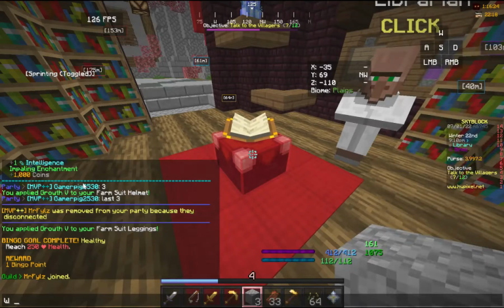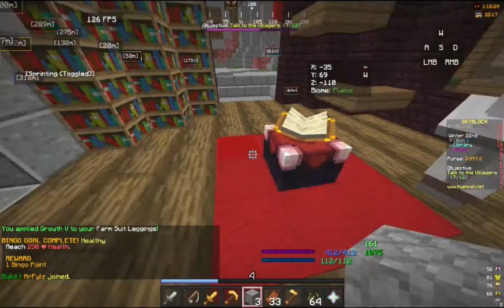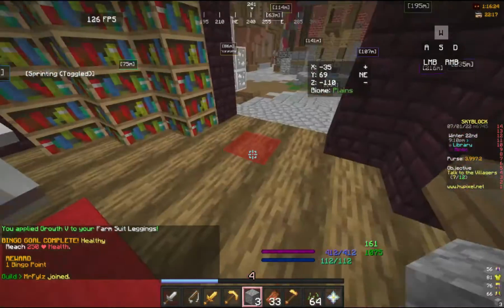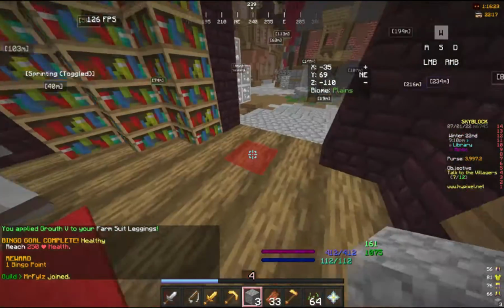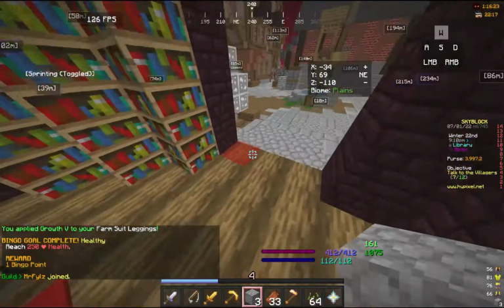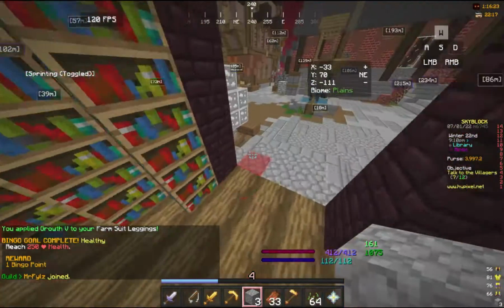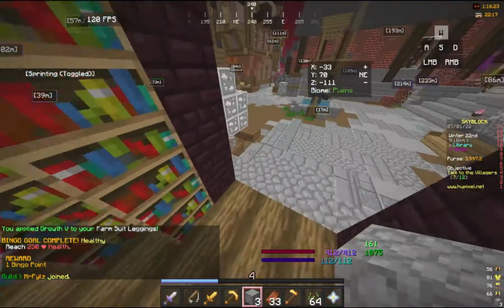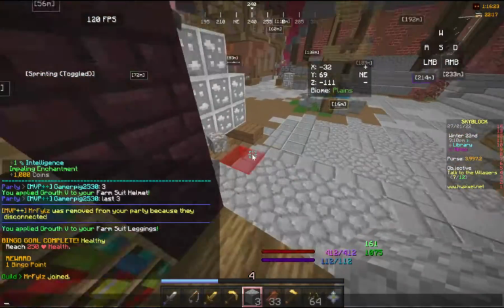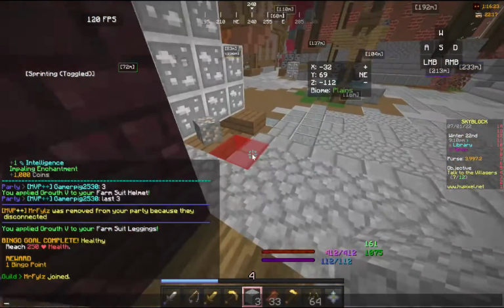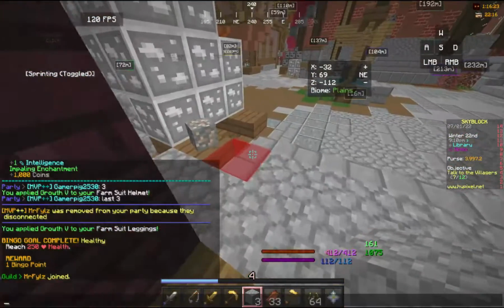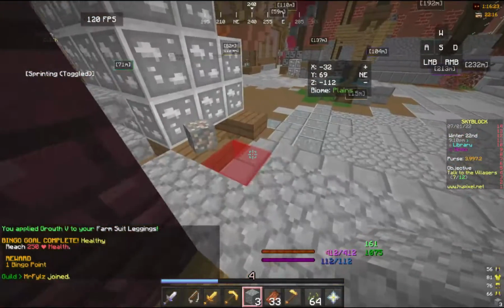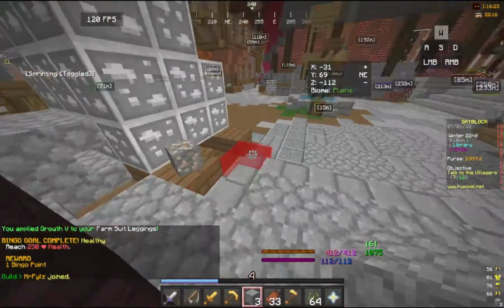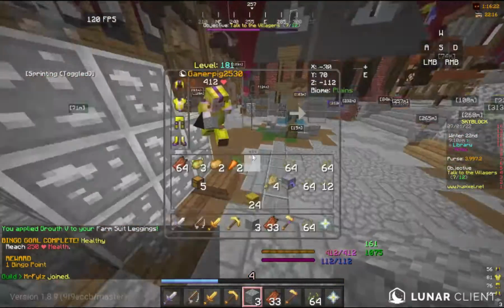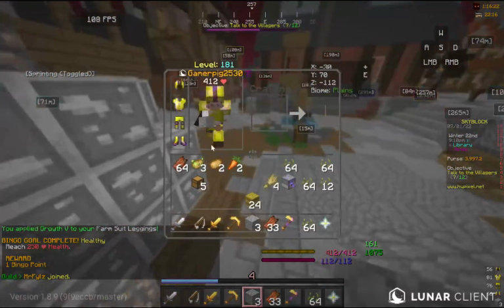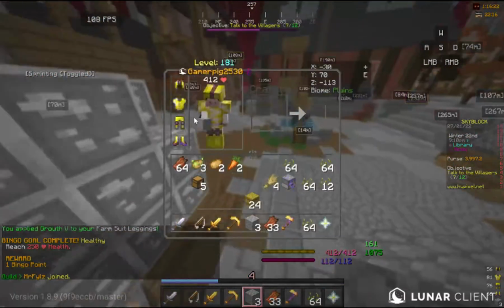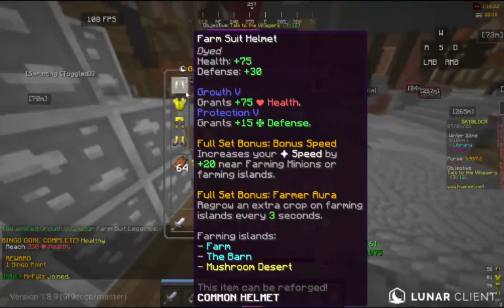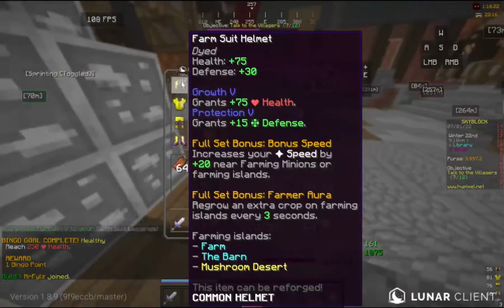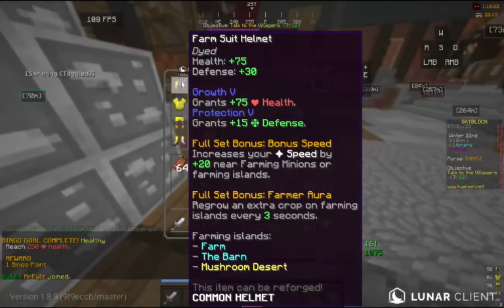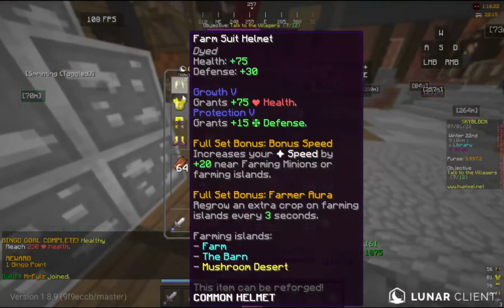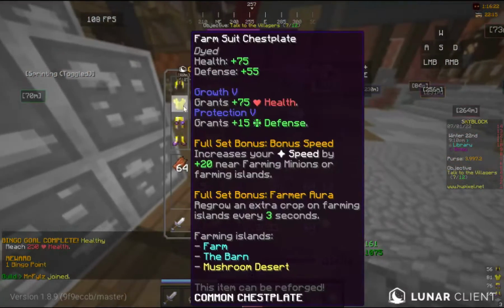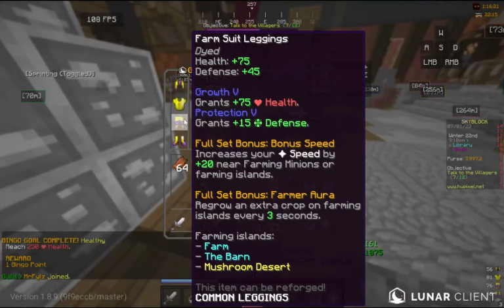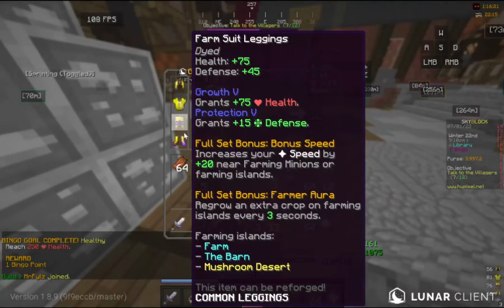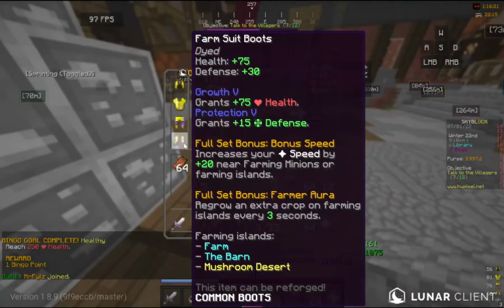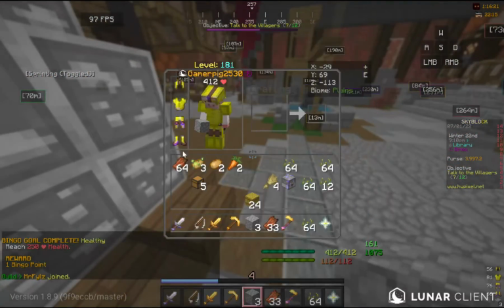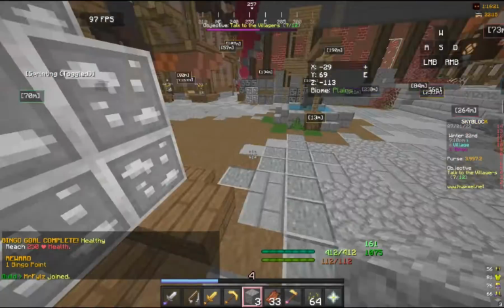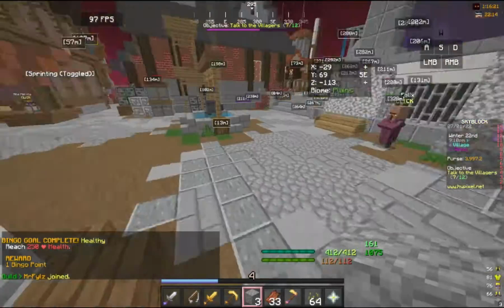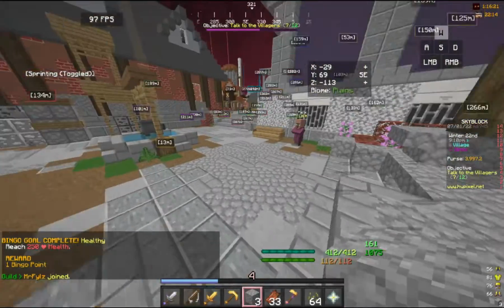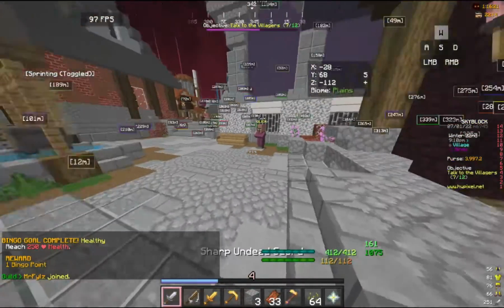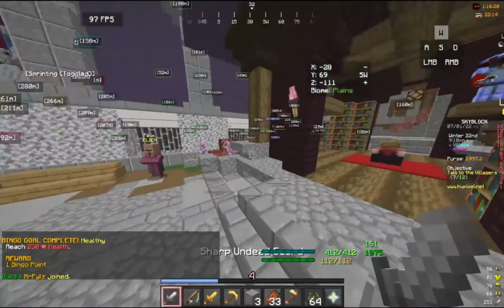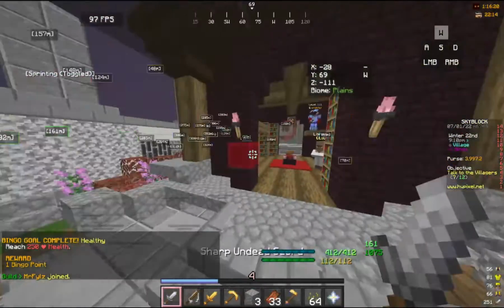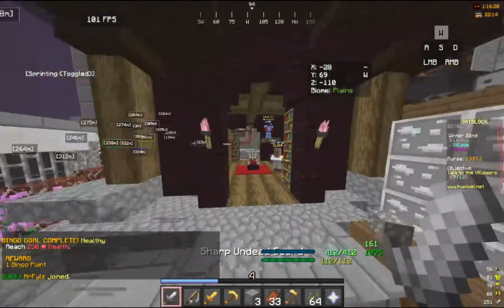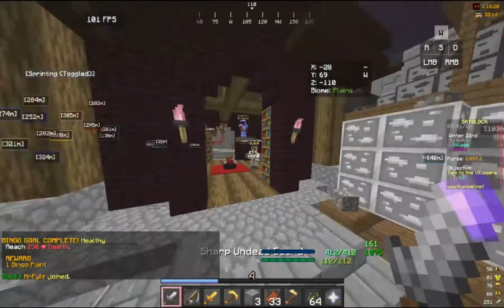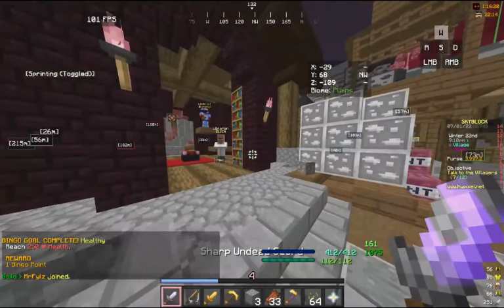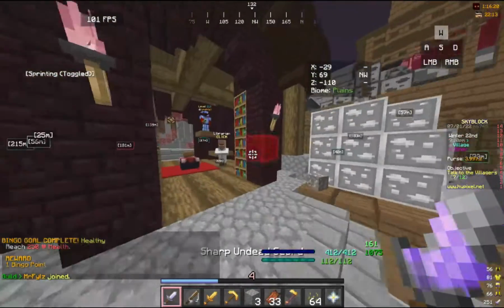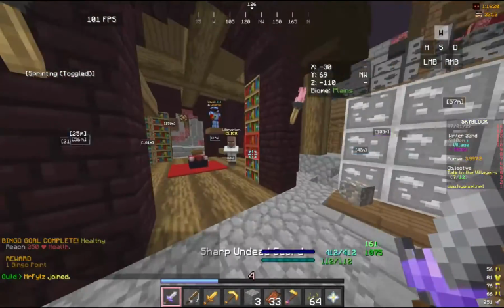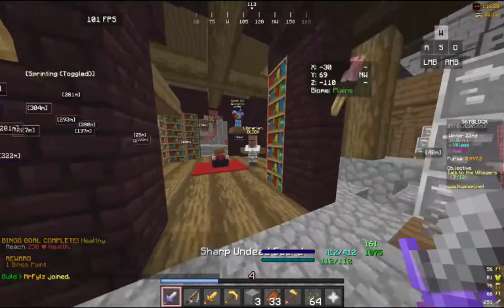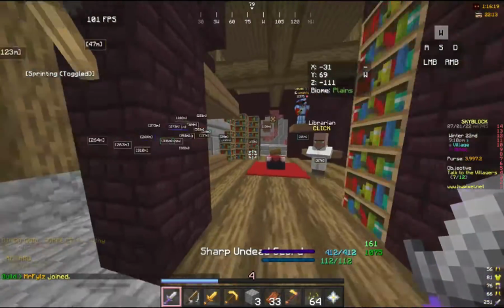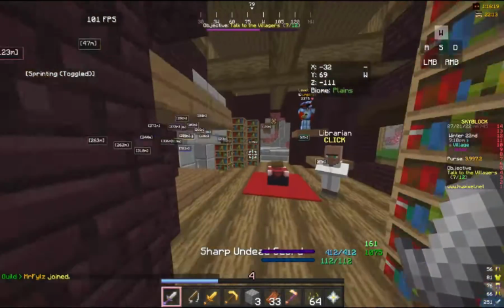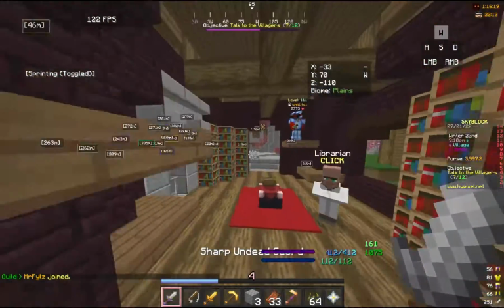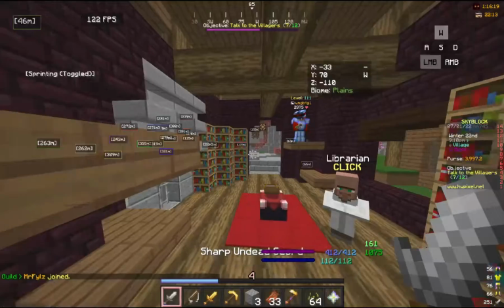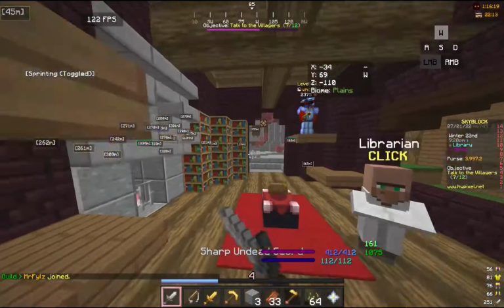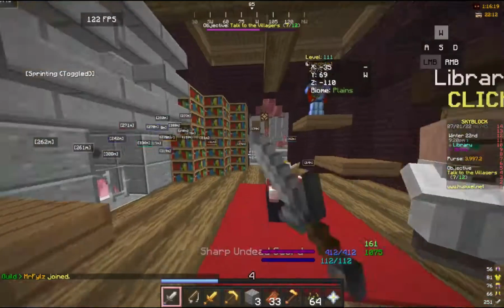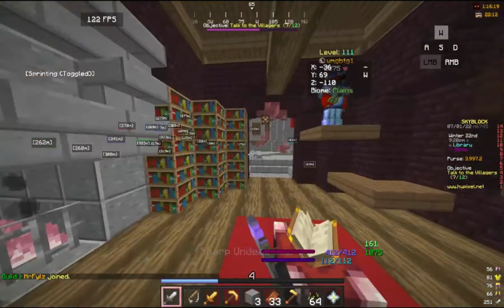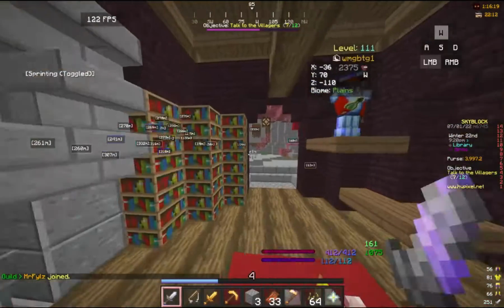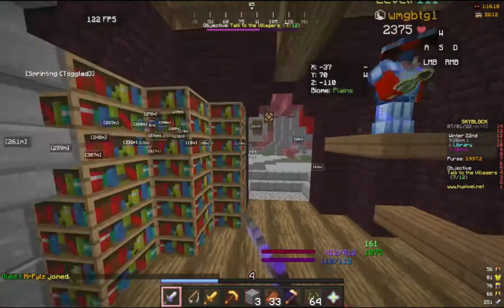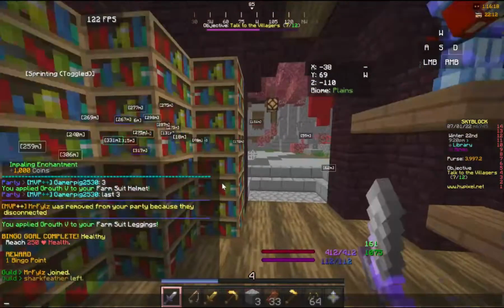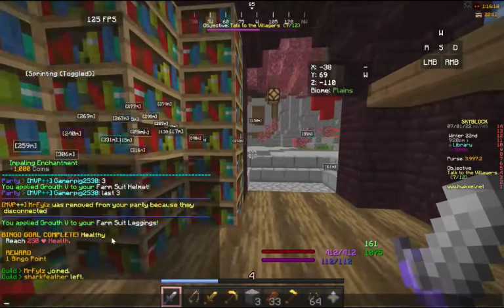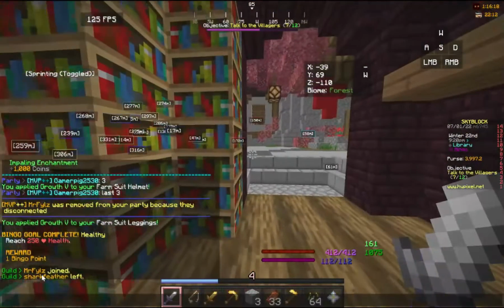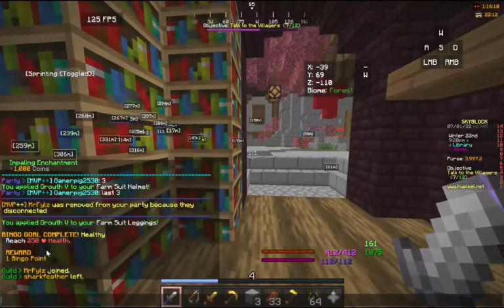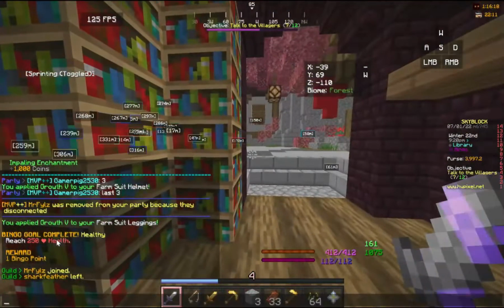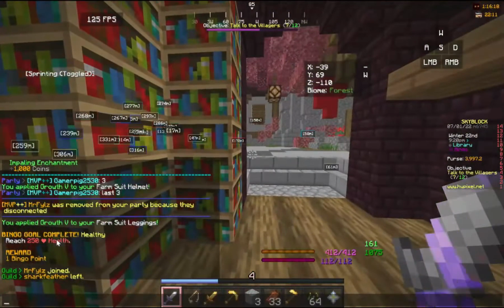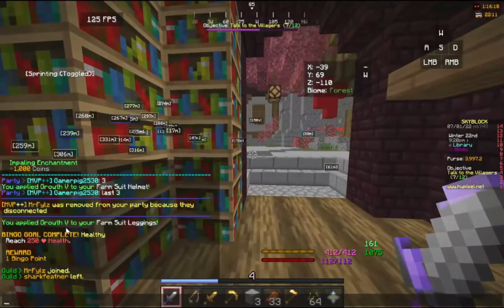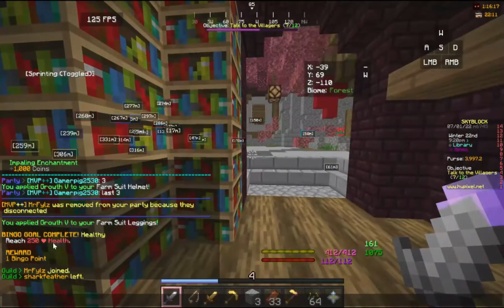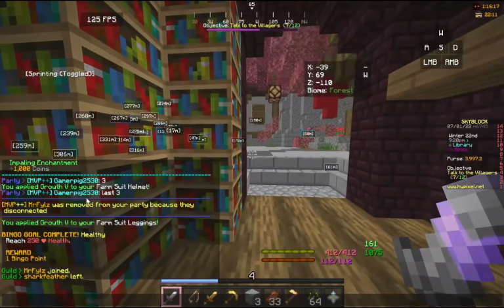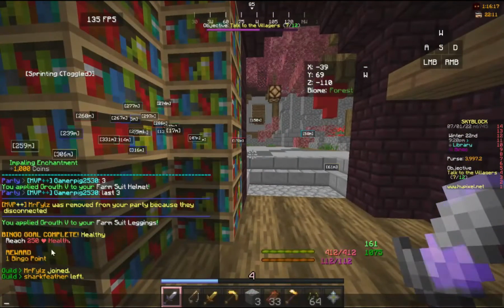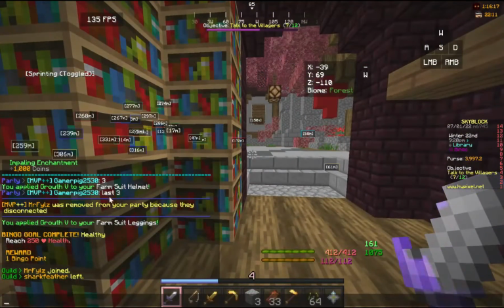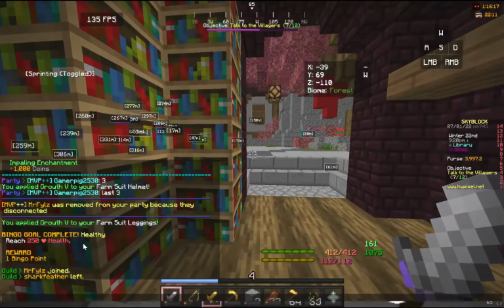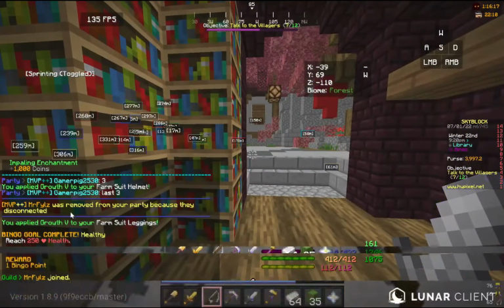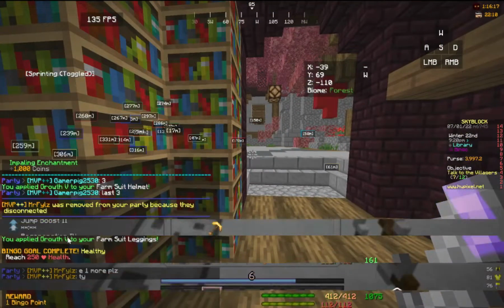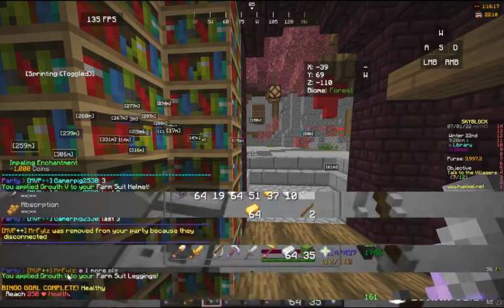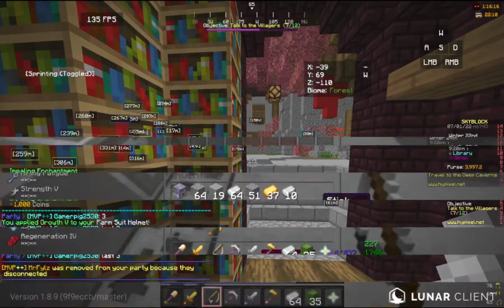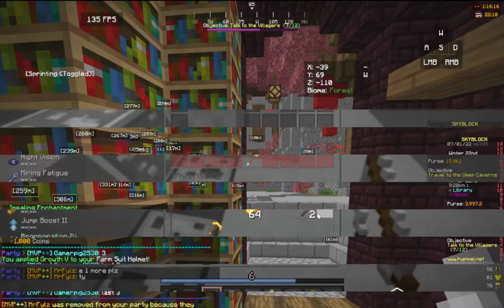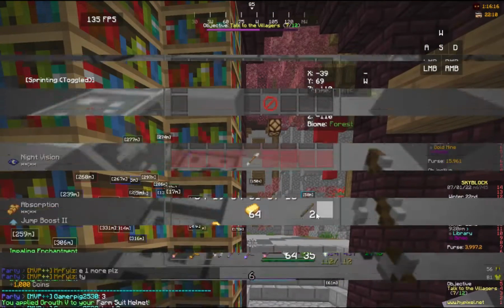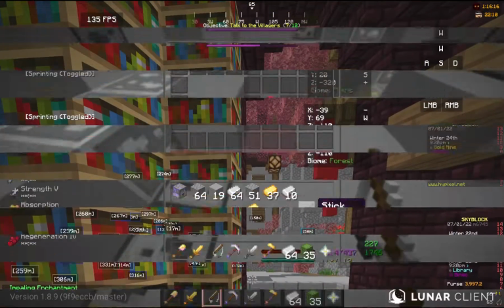So first I started off with the healthy gold, which I did by putting growth enchant on my armor. It's pretty easy.